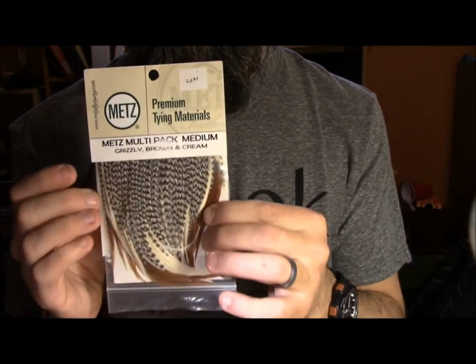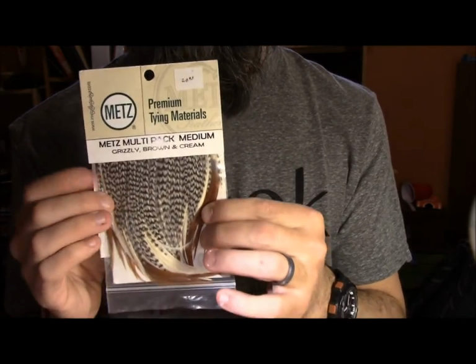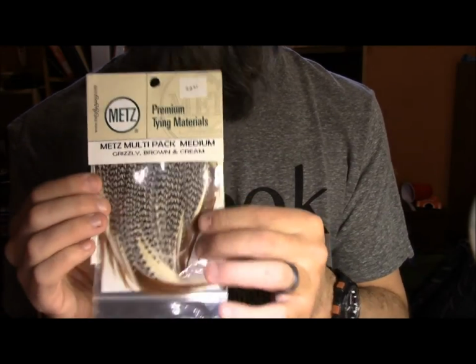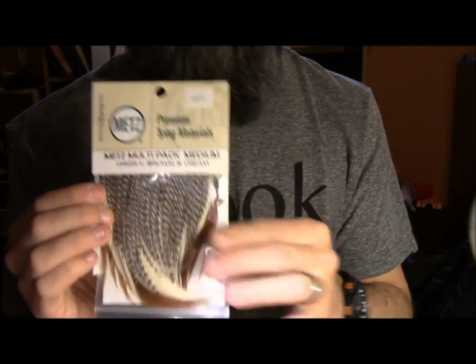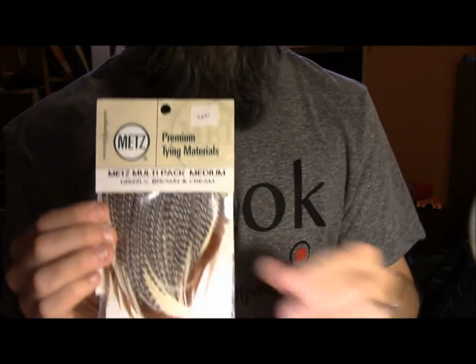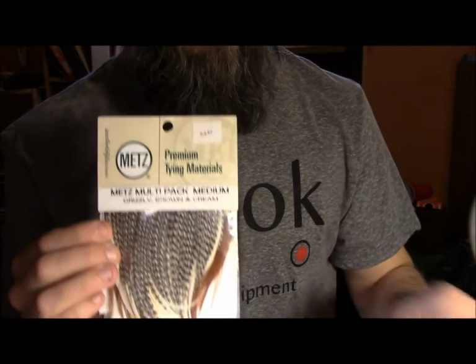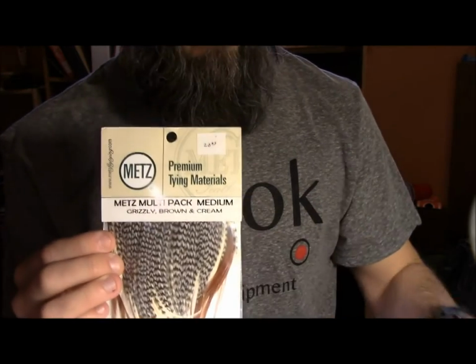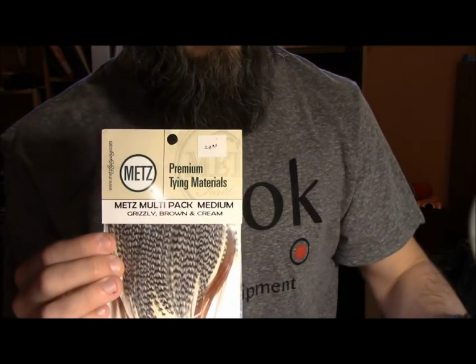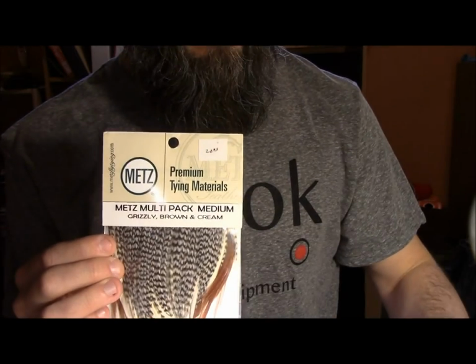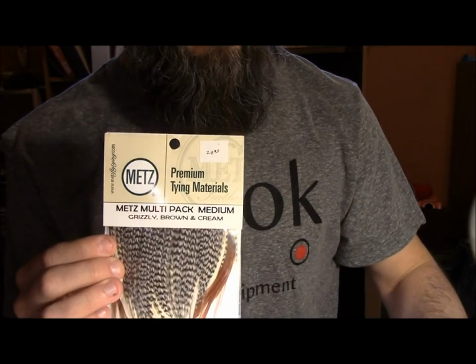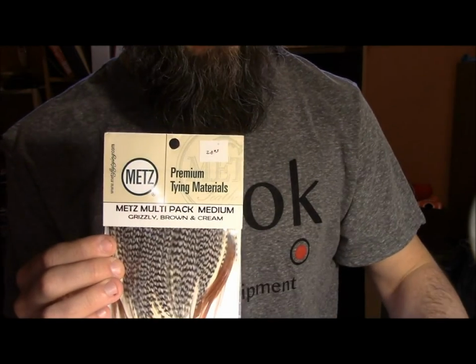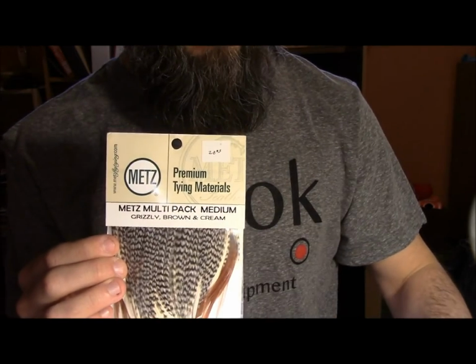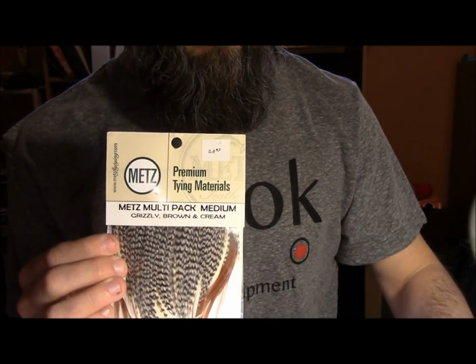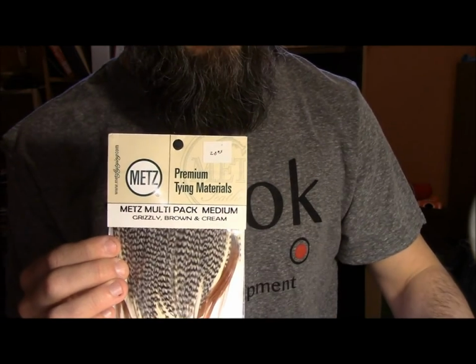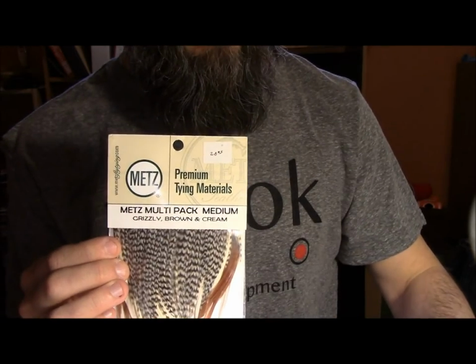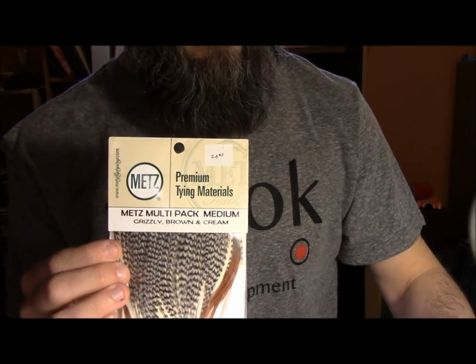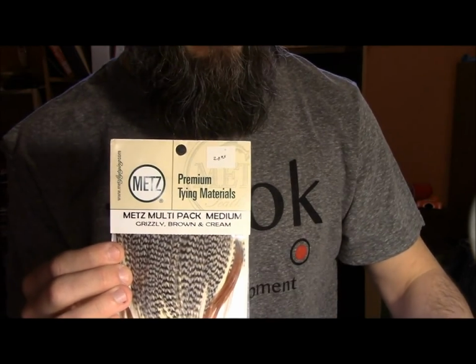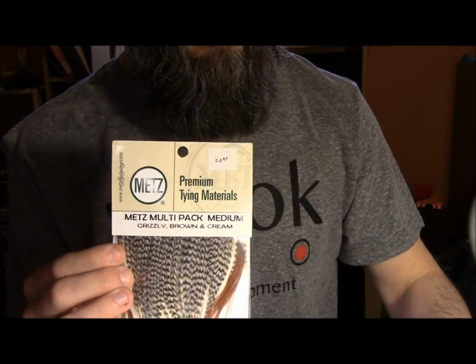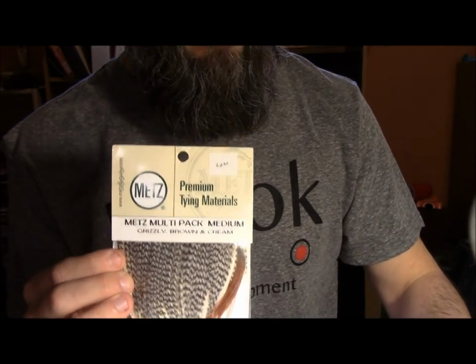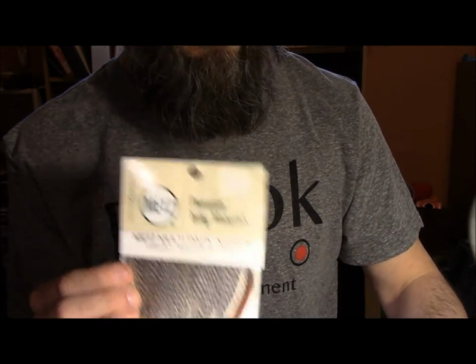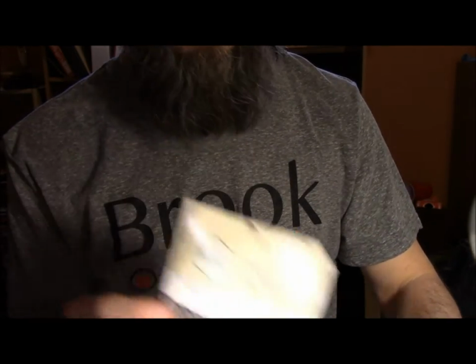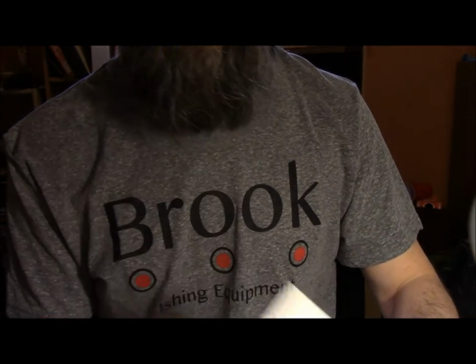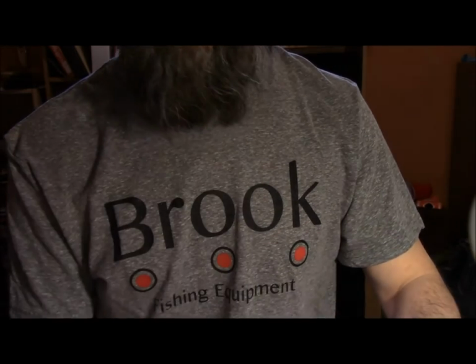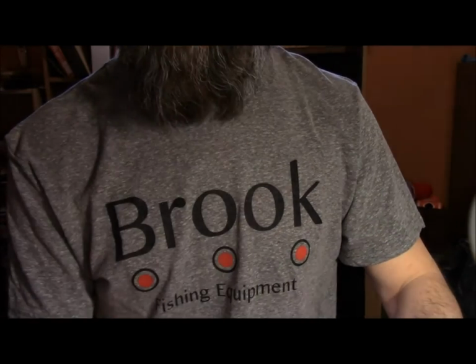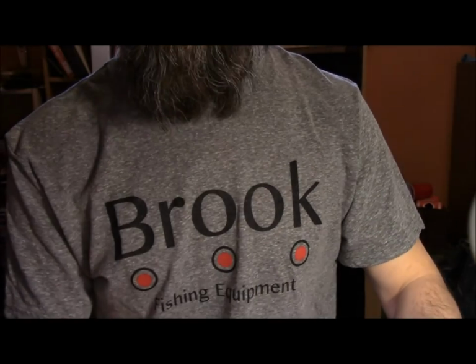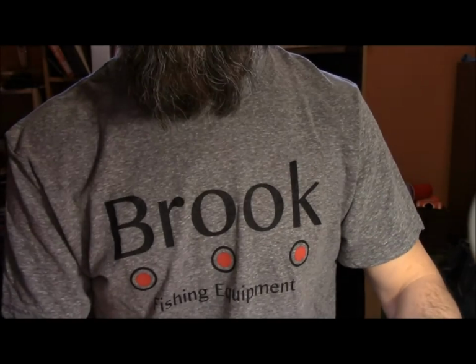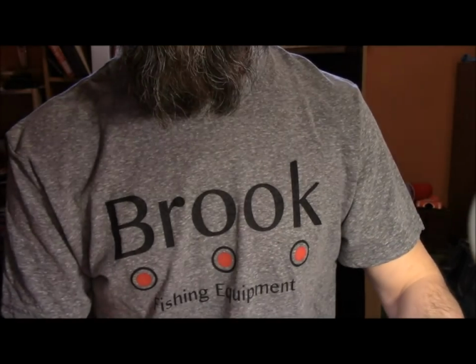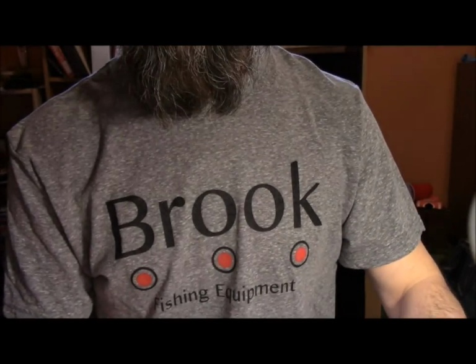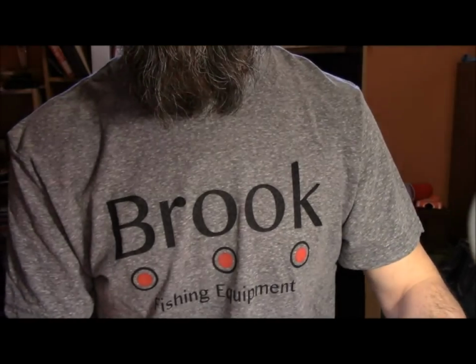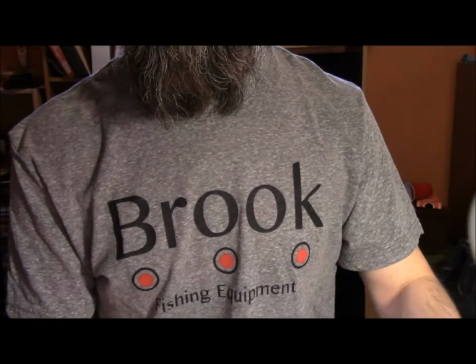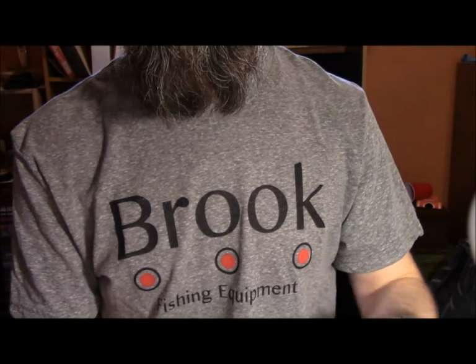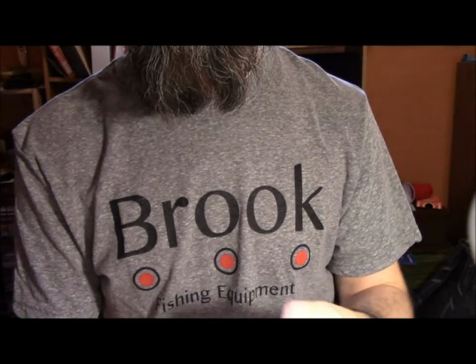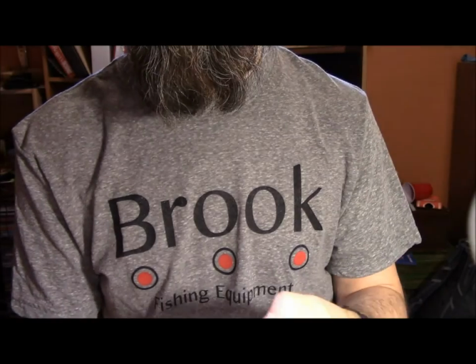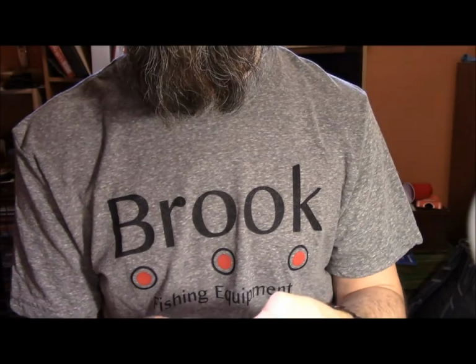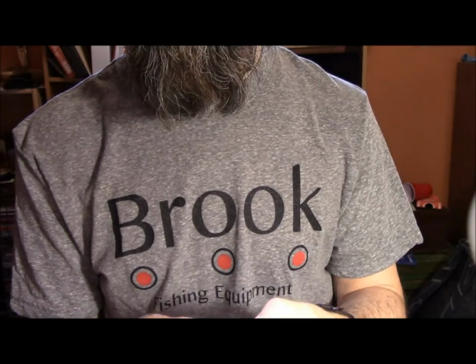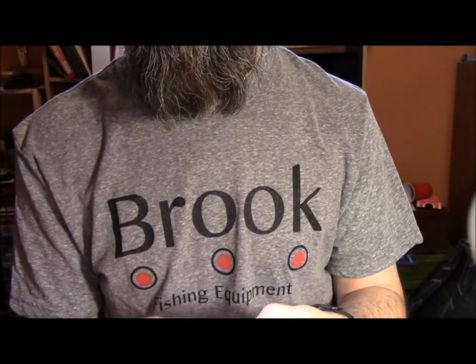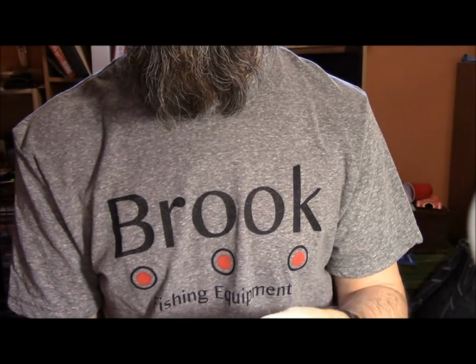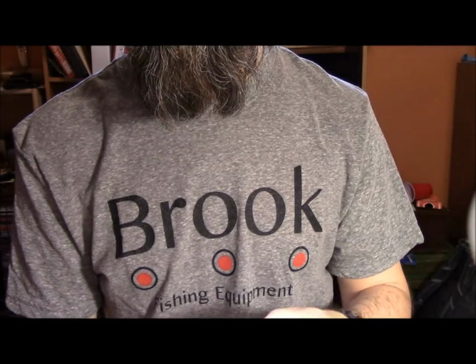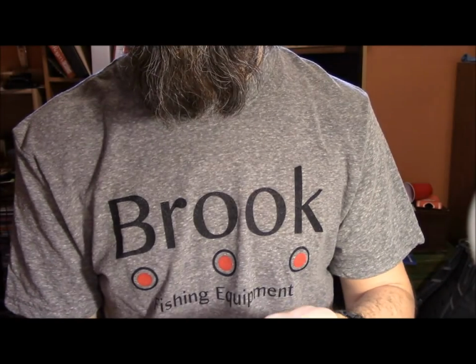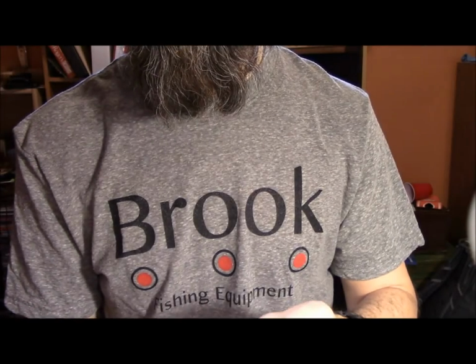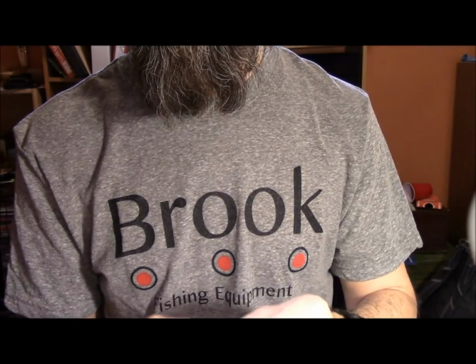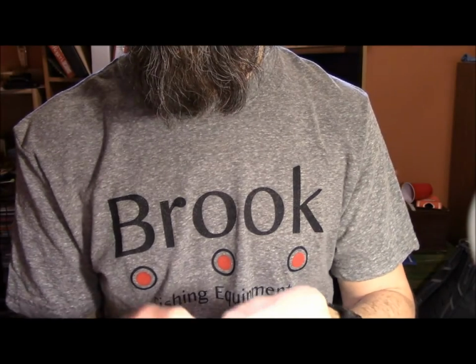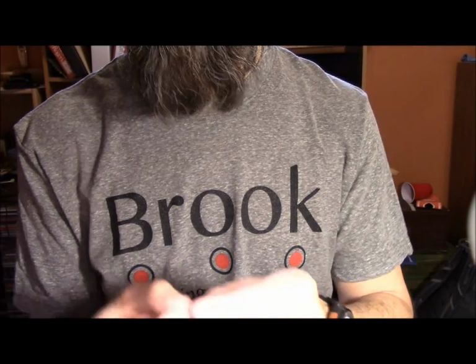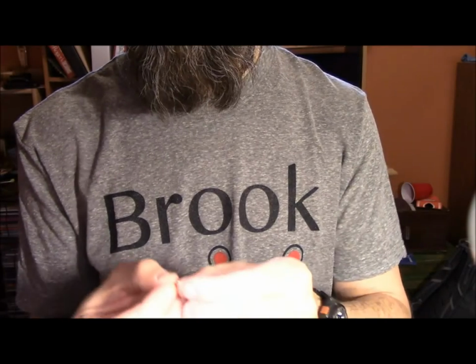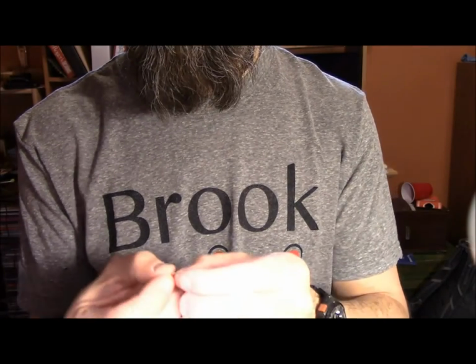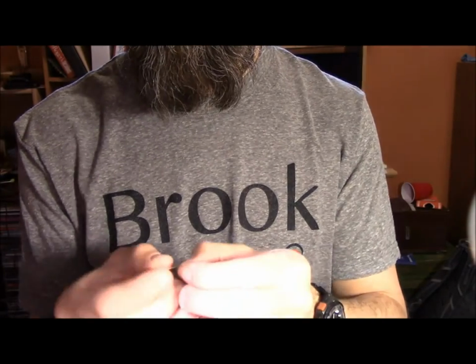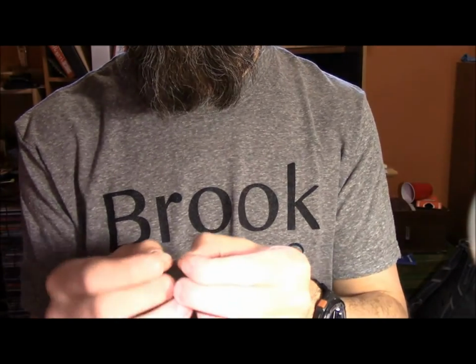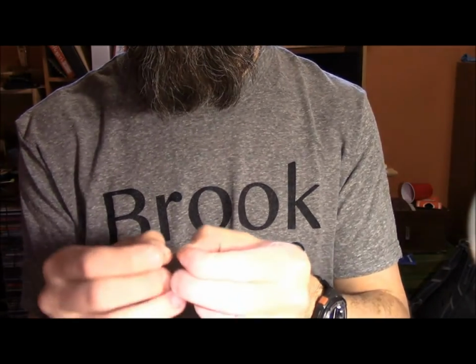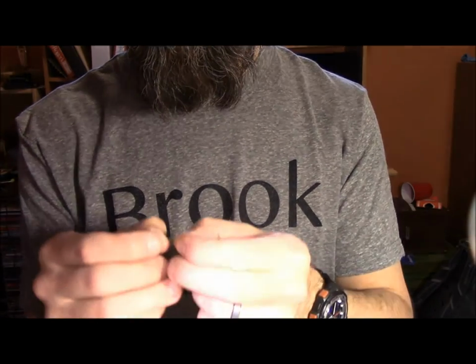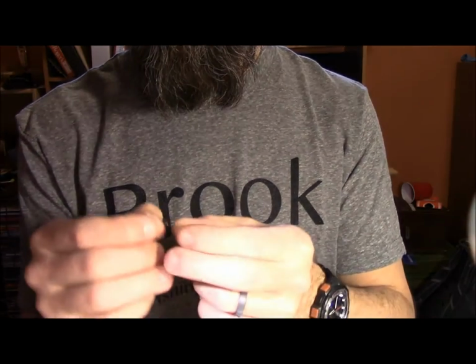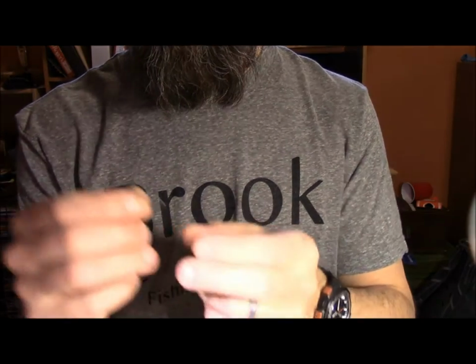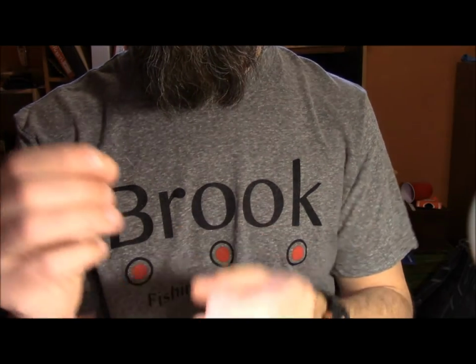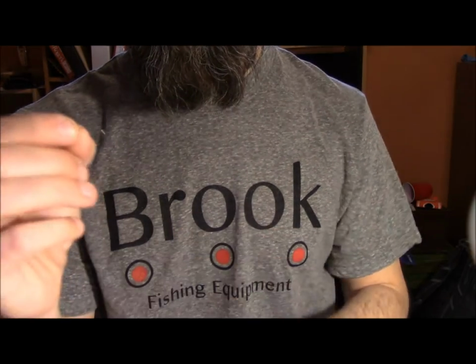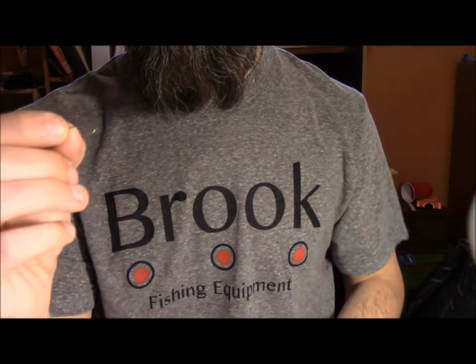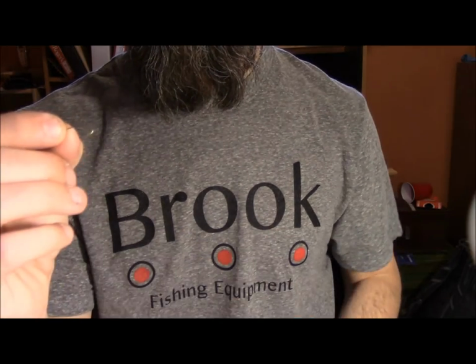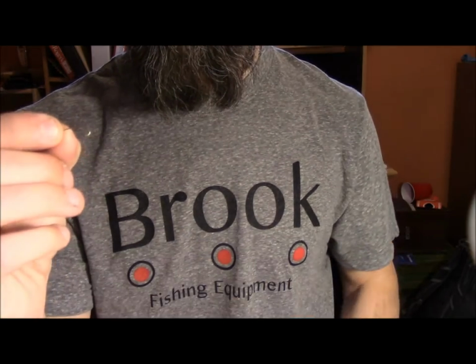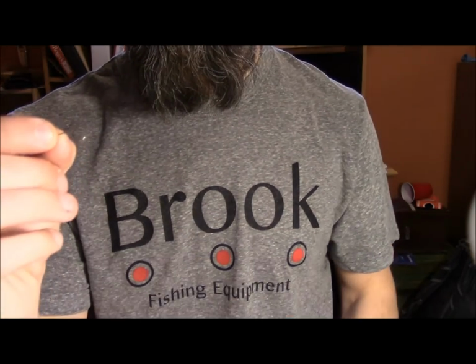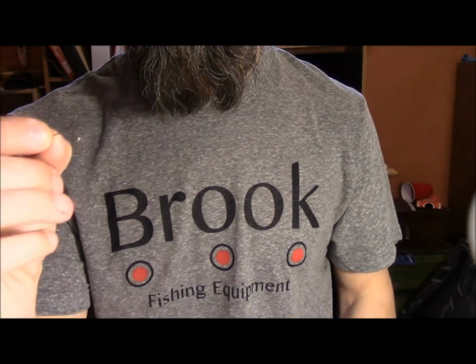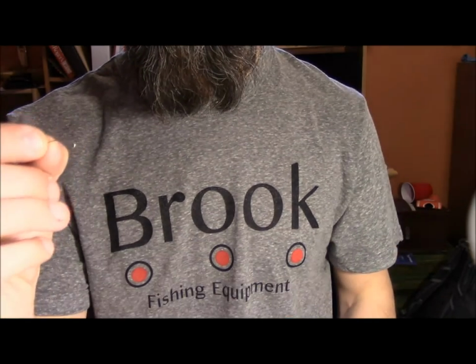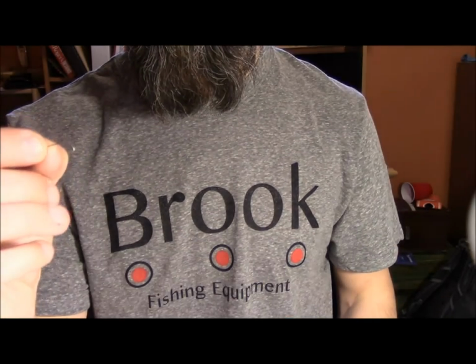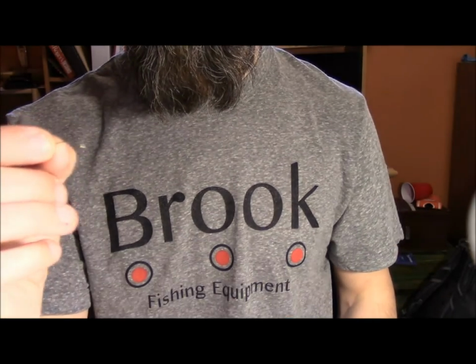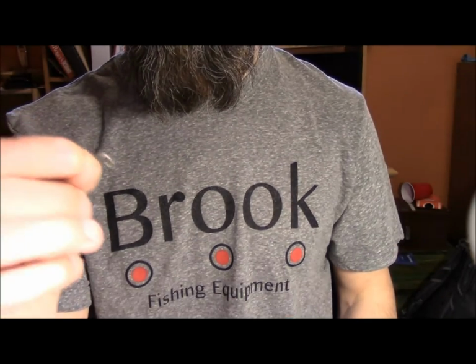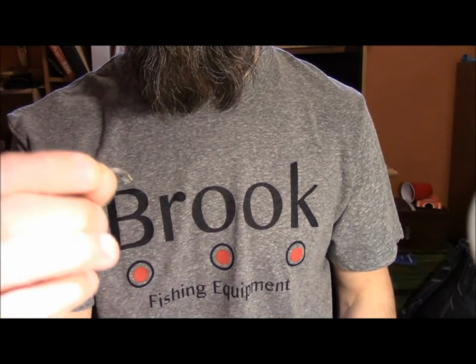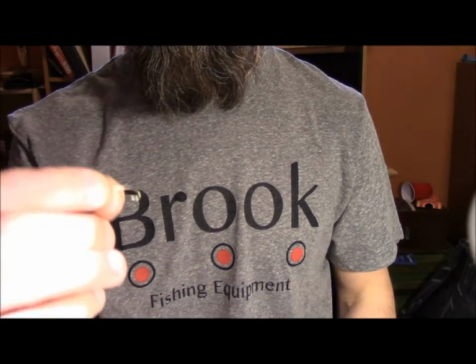We are also going to be using a TMC 200R hook.